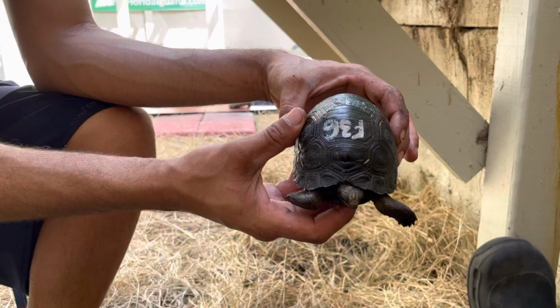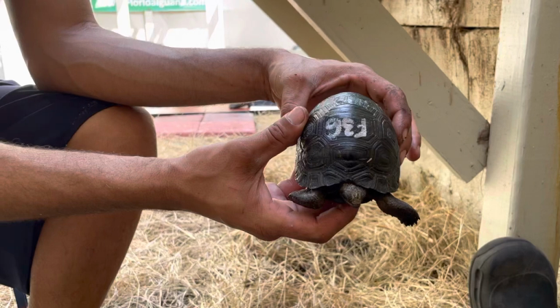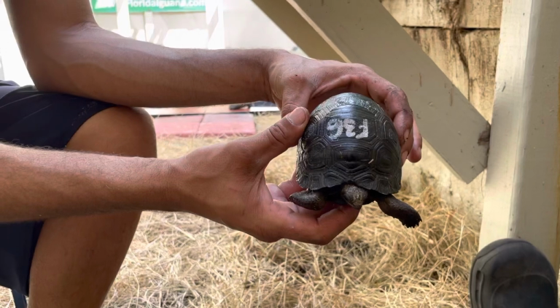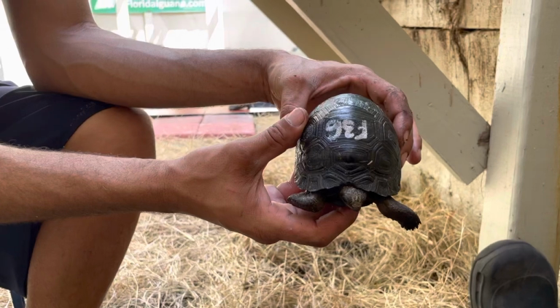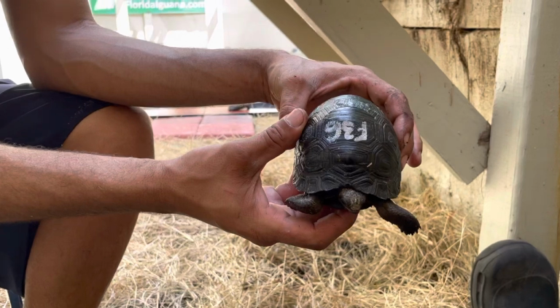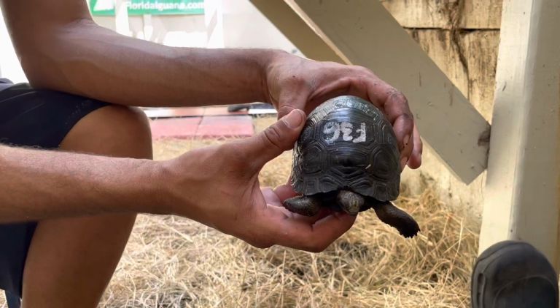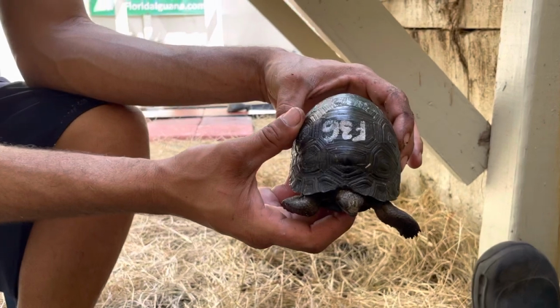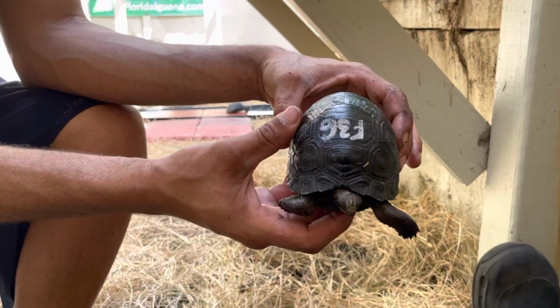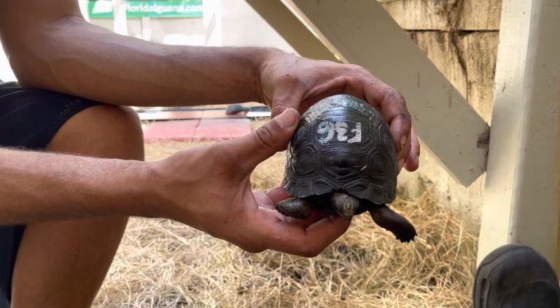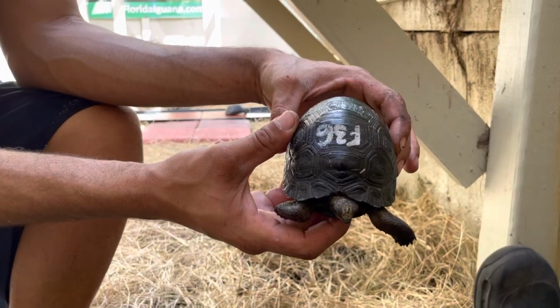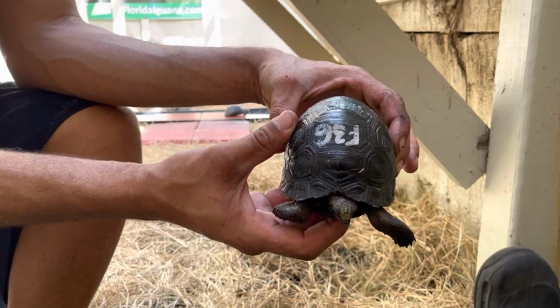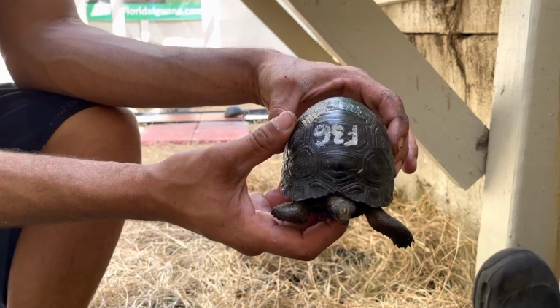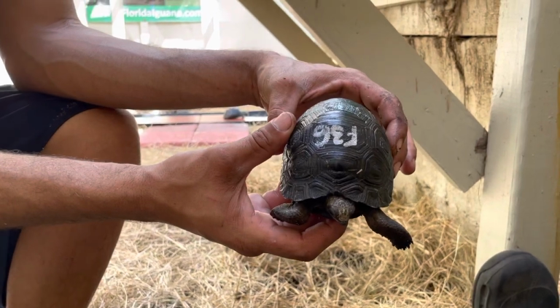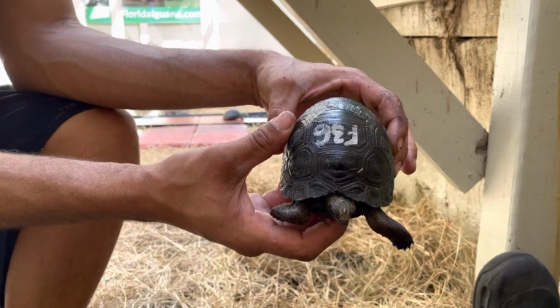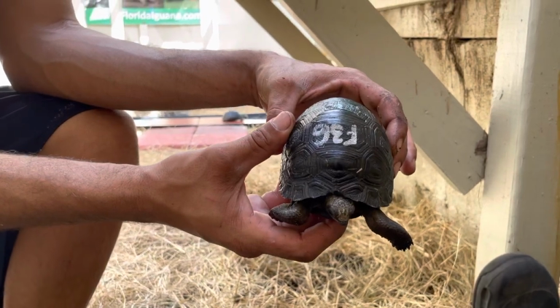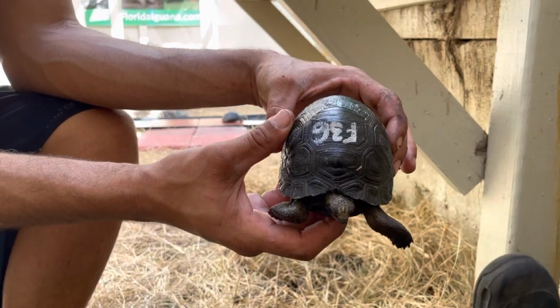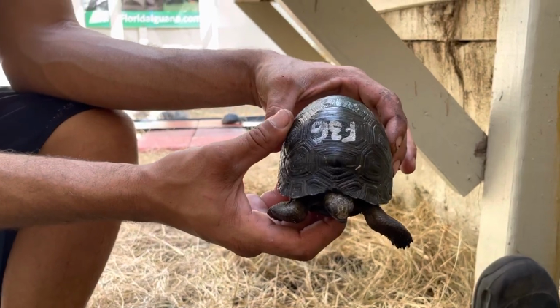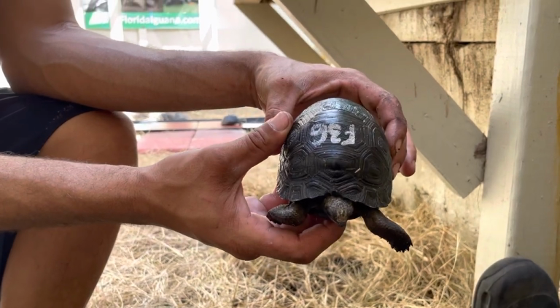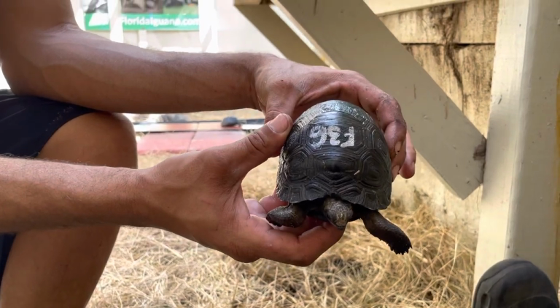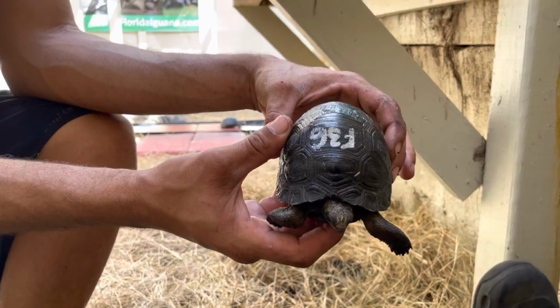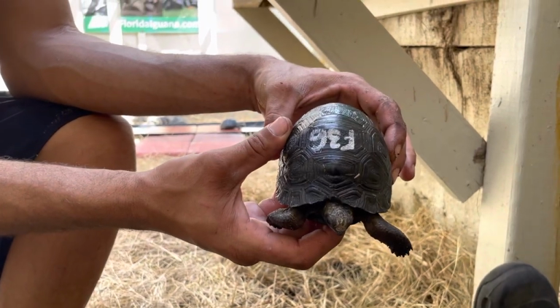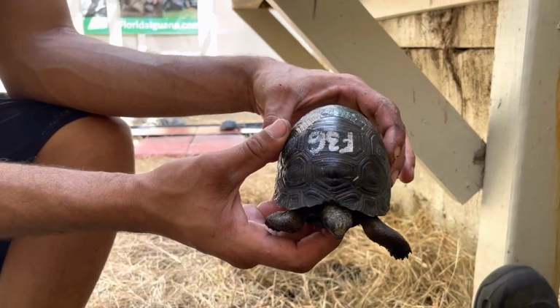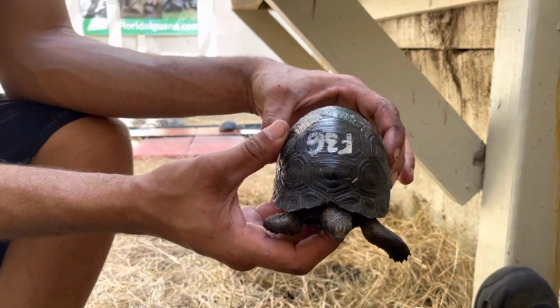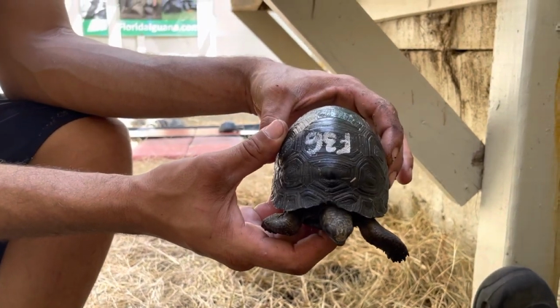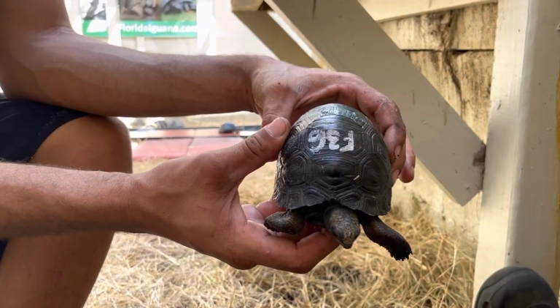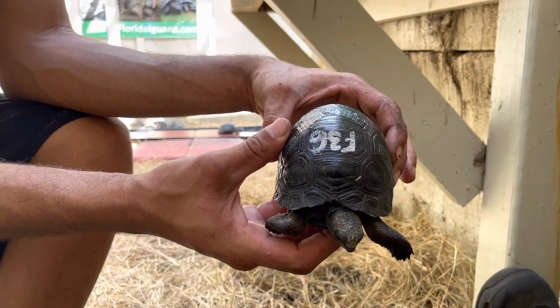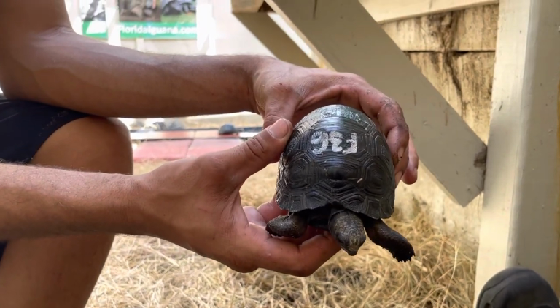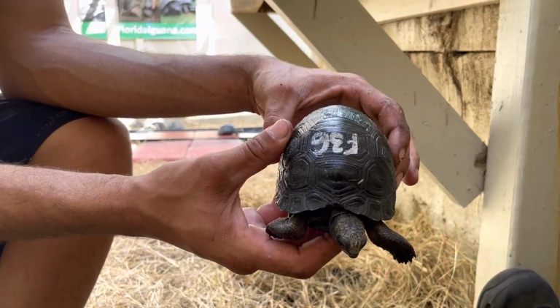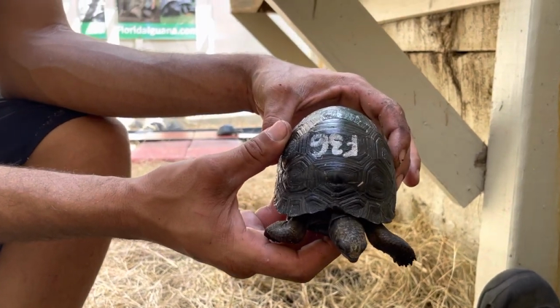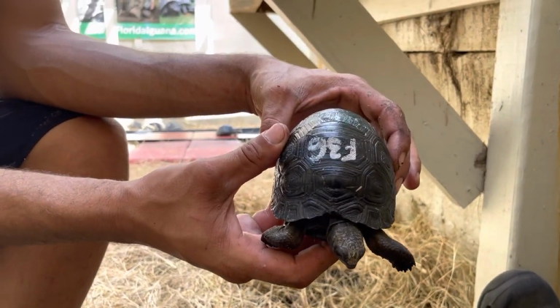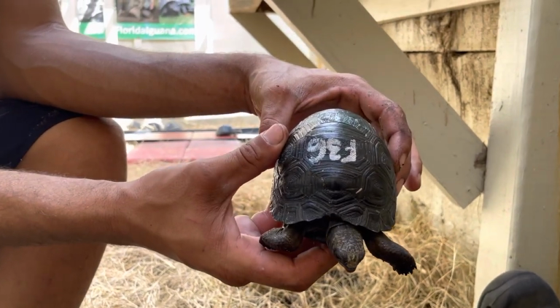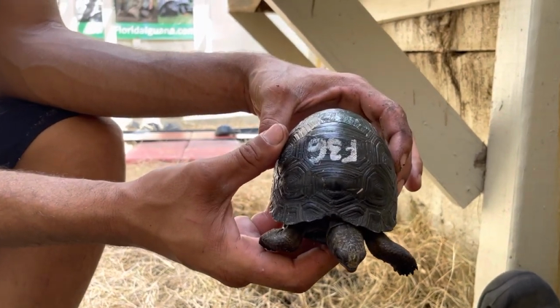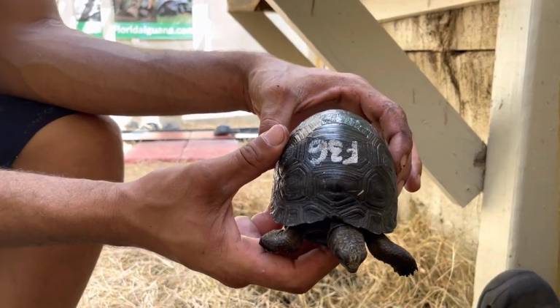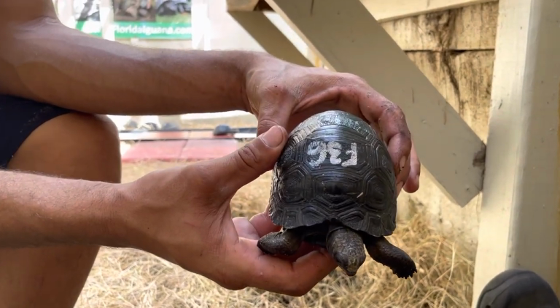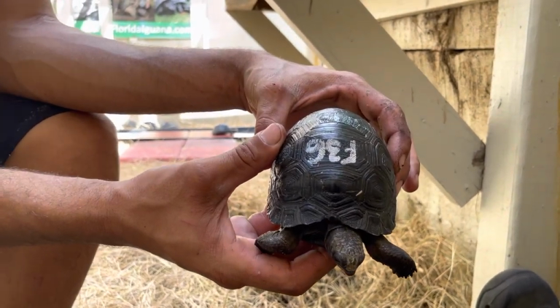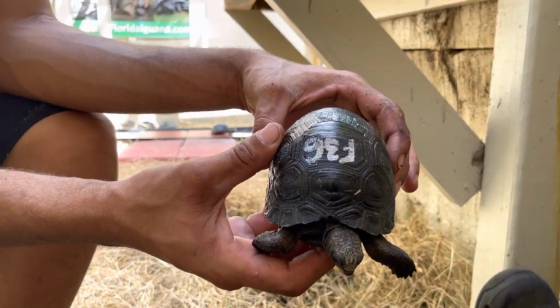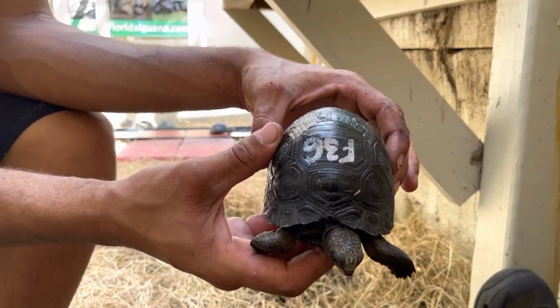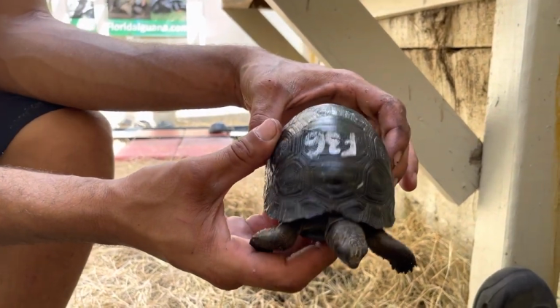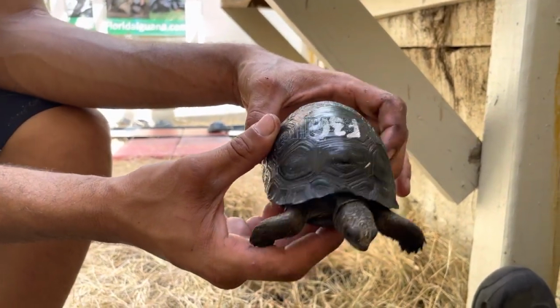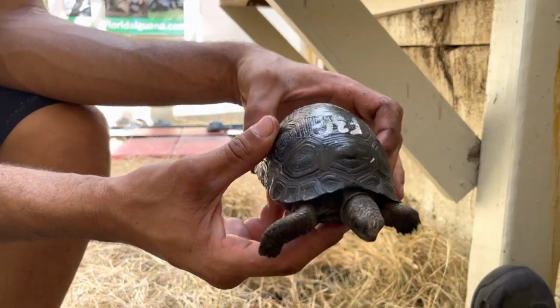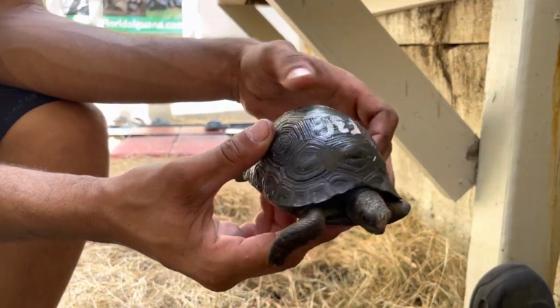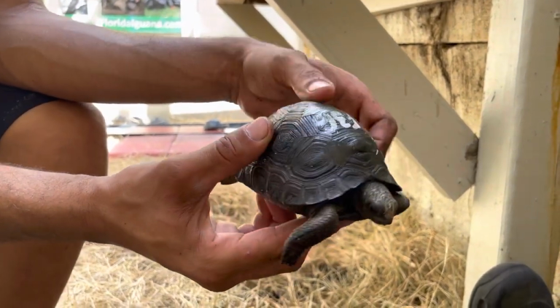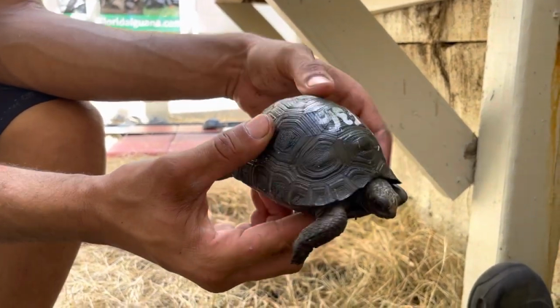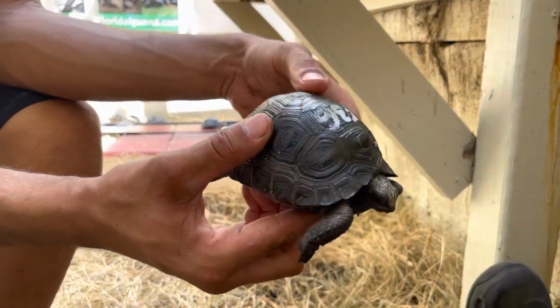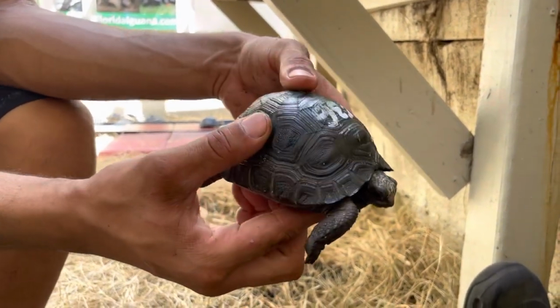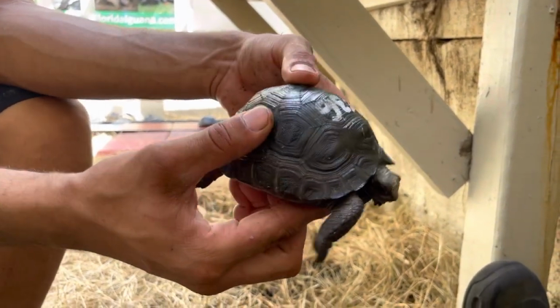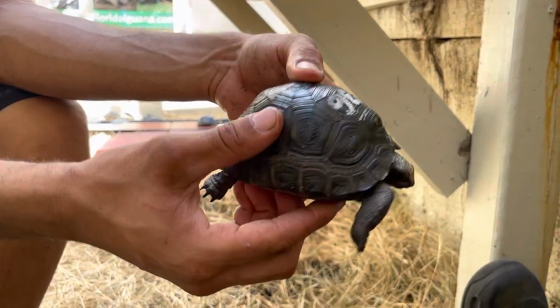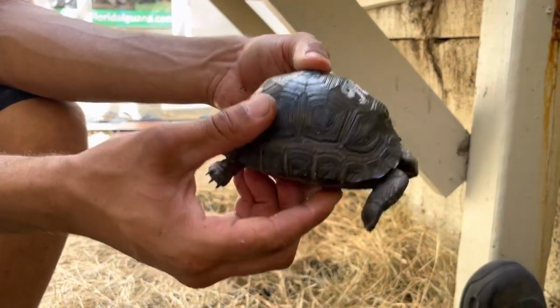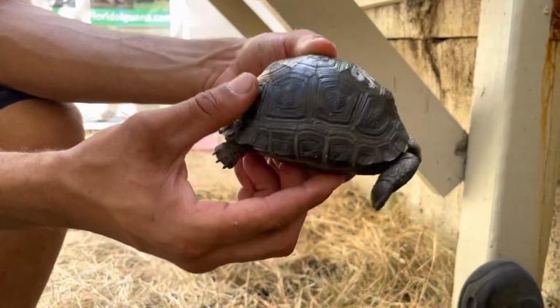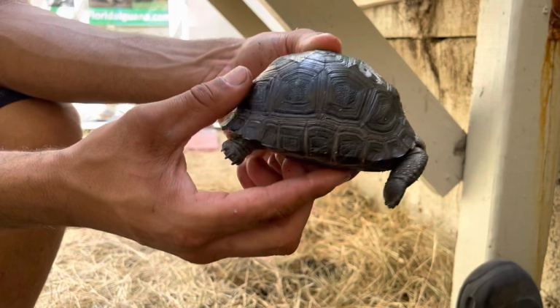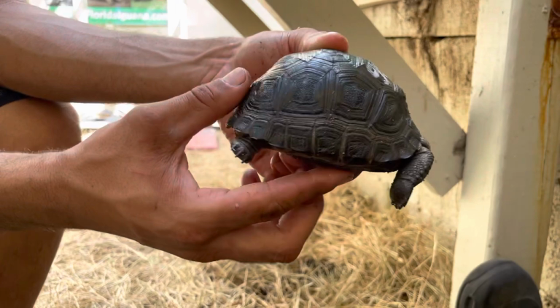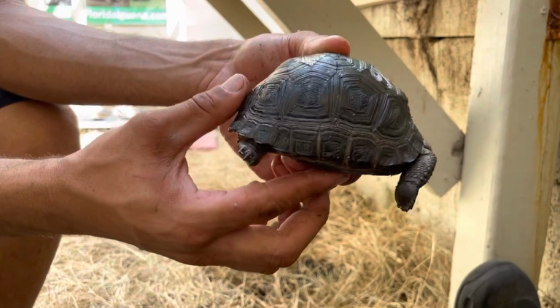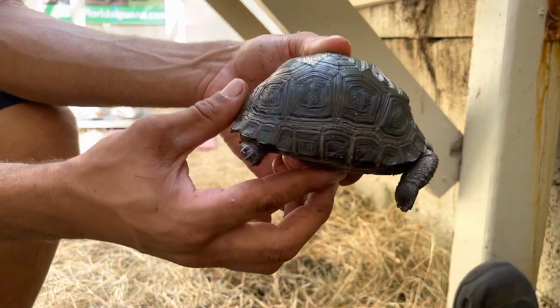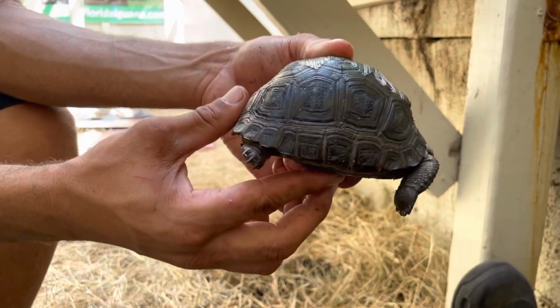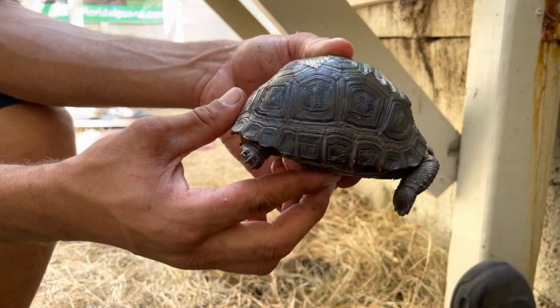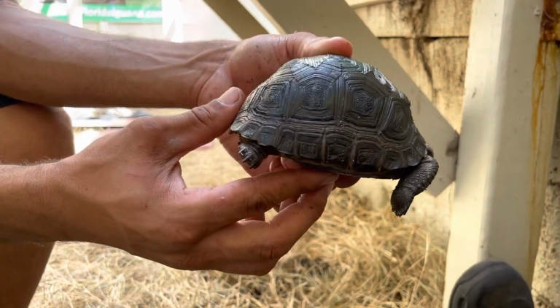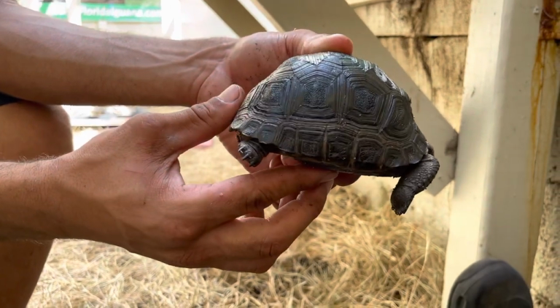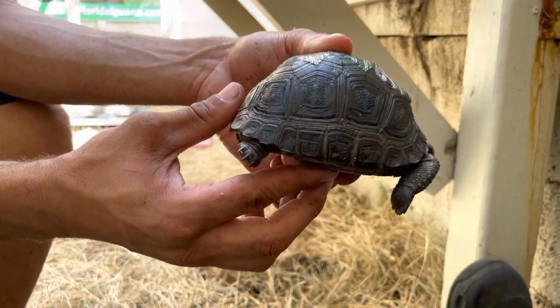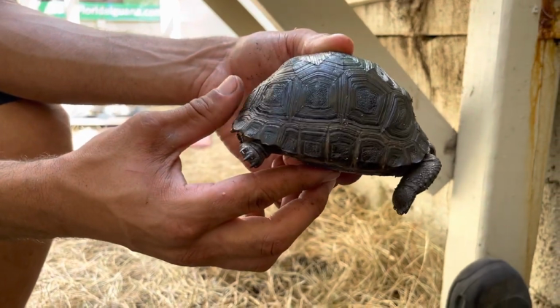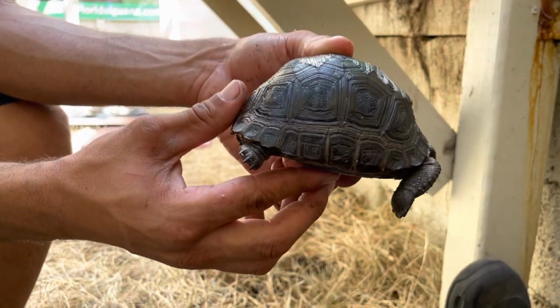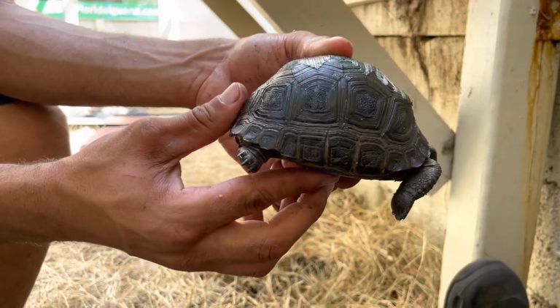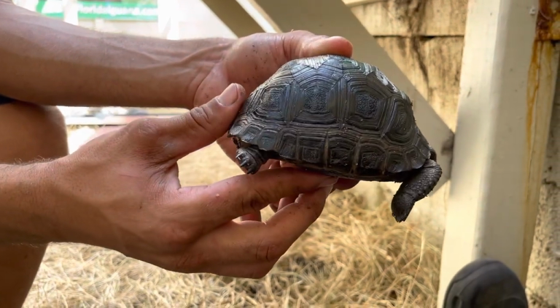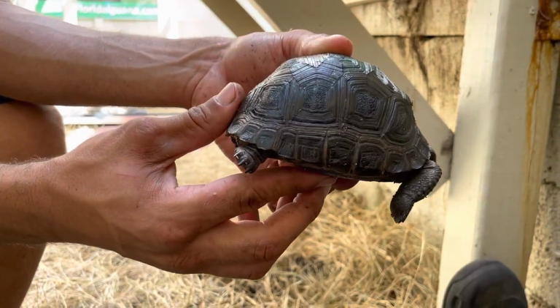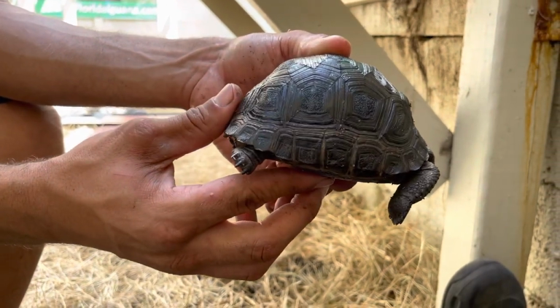We are at F36. This is a perfect Aldabra tortoise. We're going to give a little spin here. And this is four and an eighth.